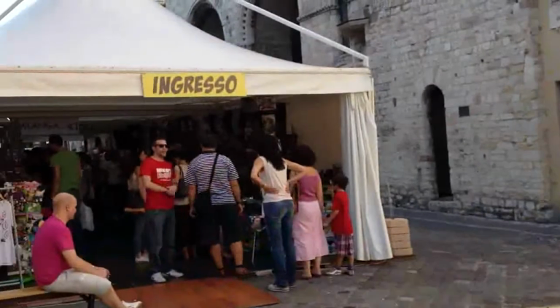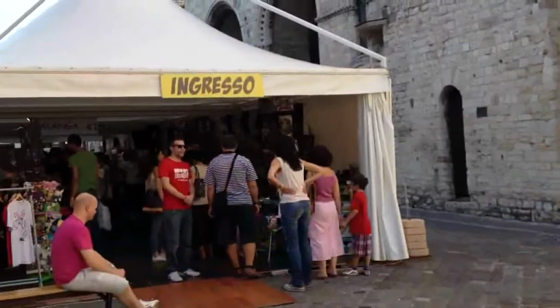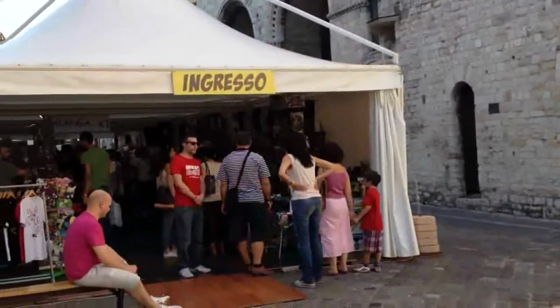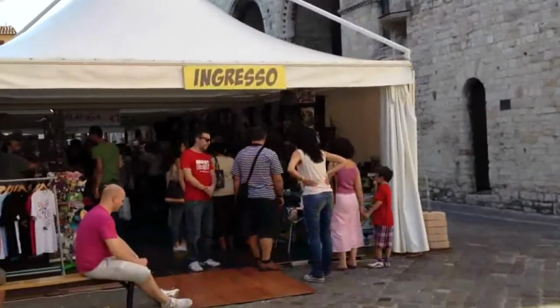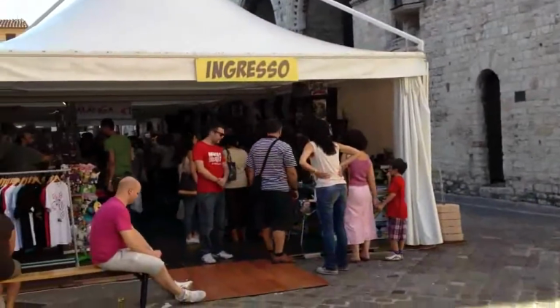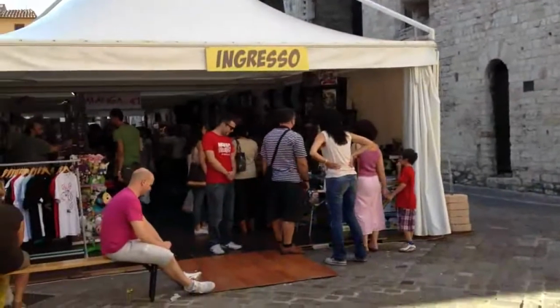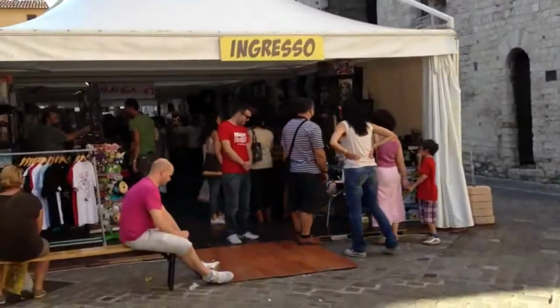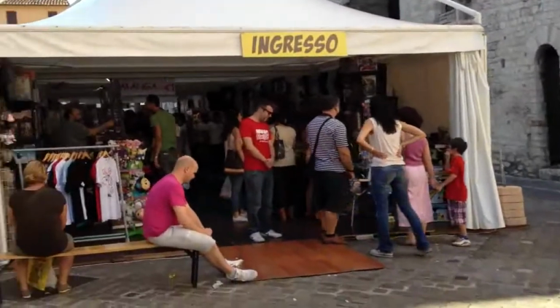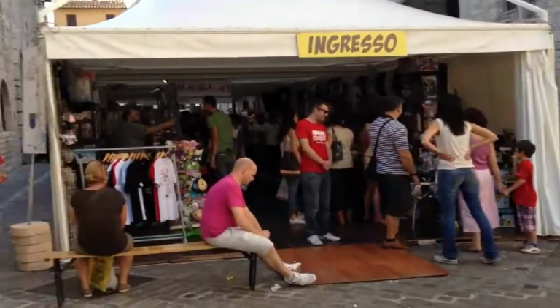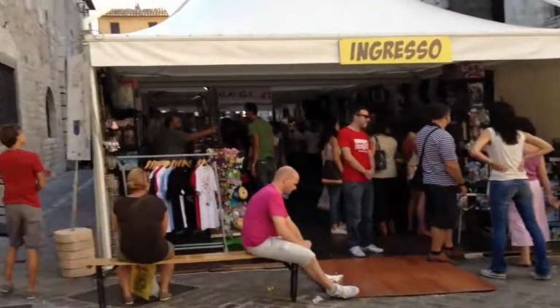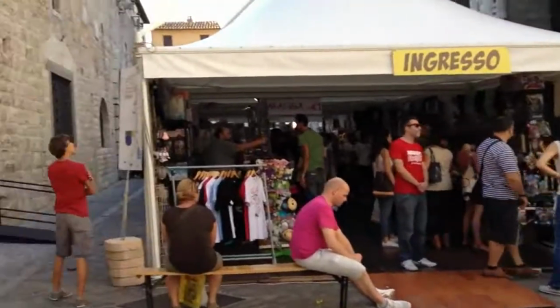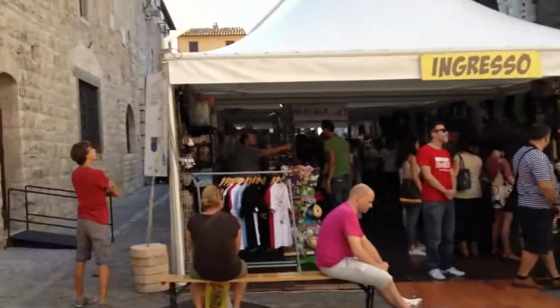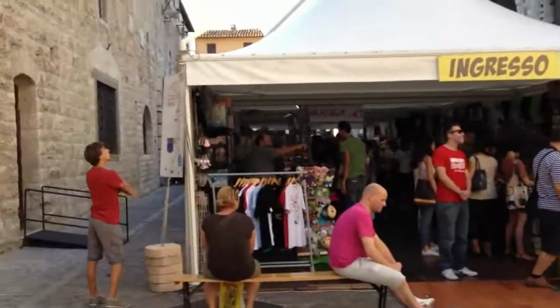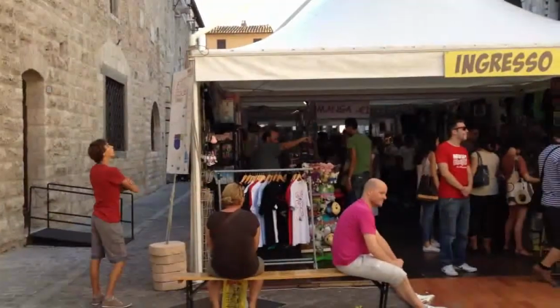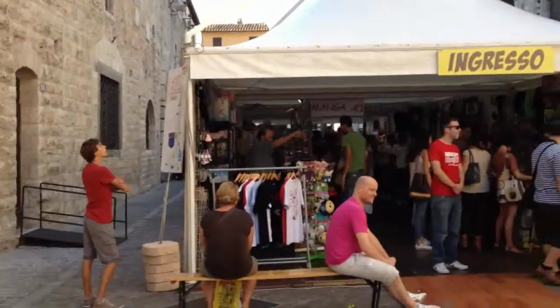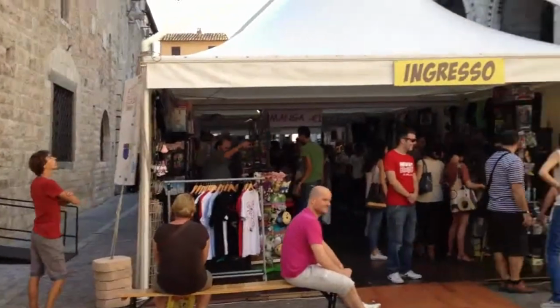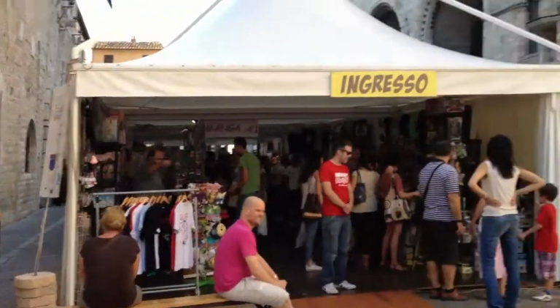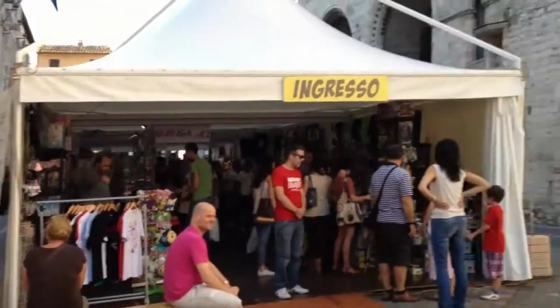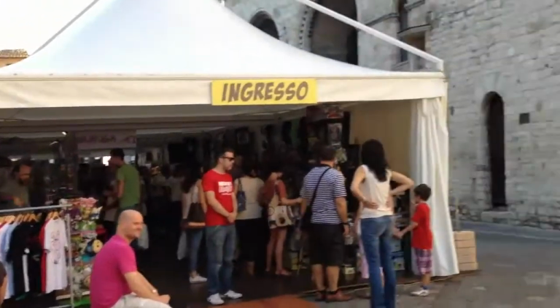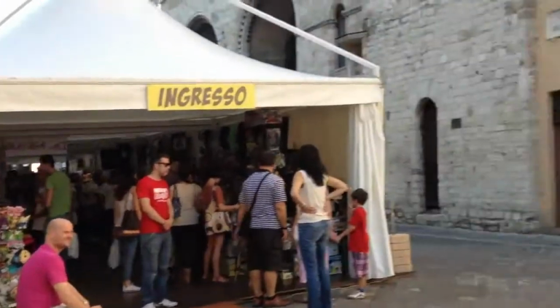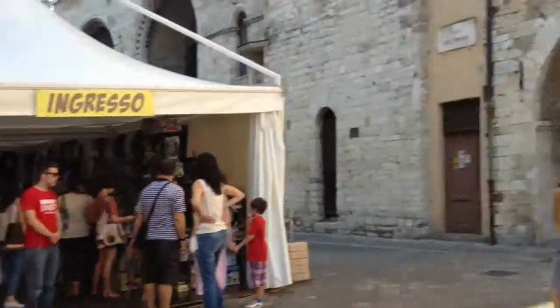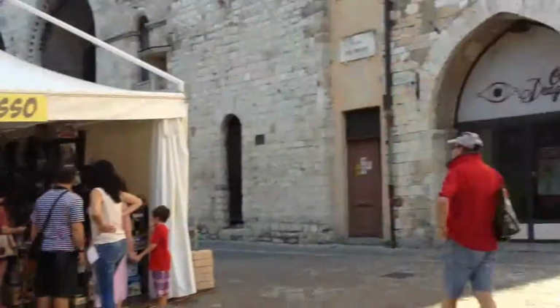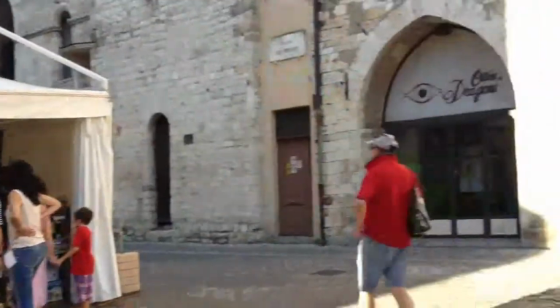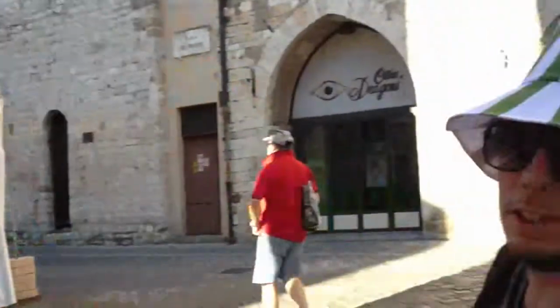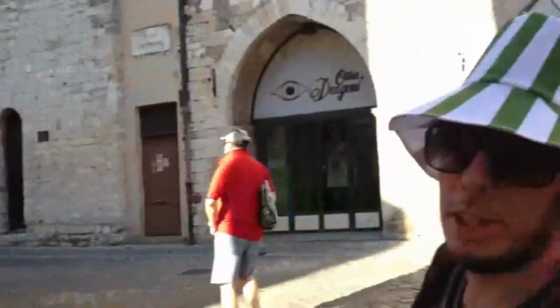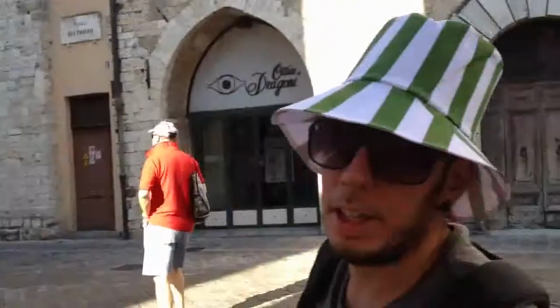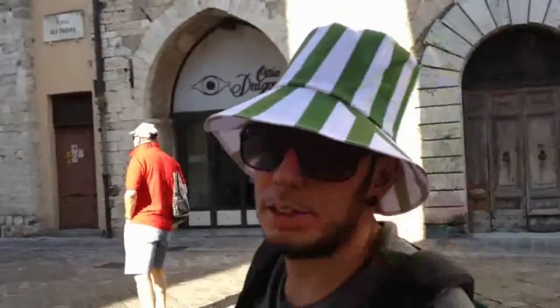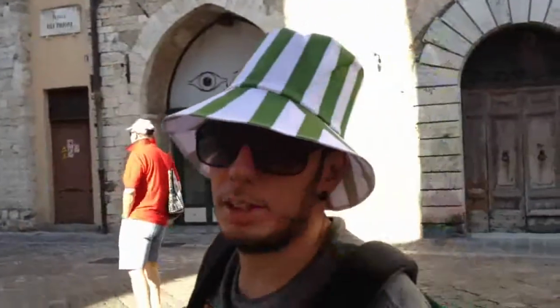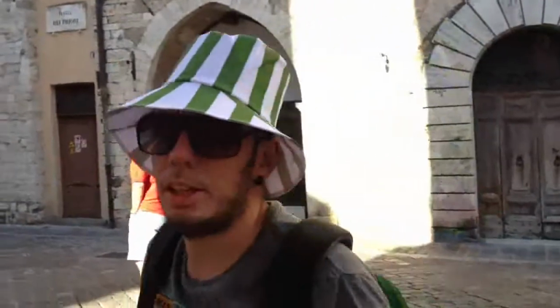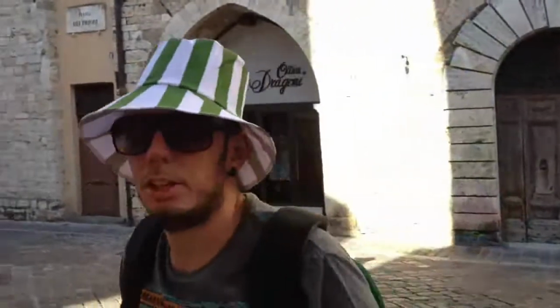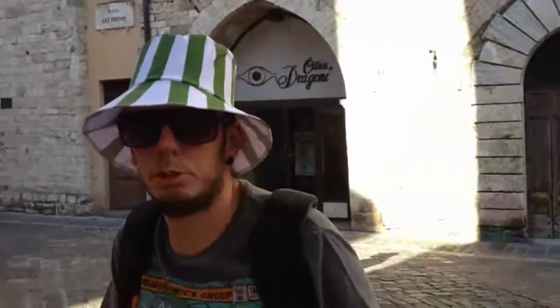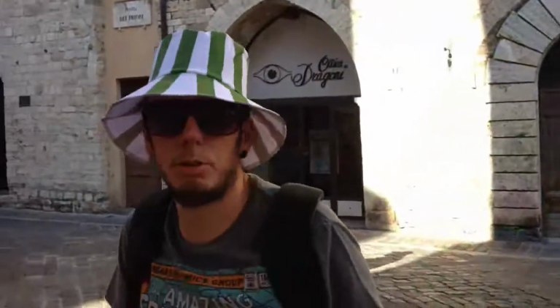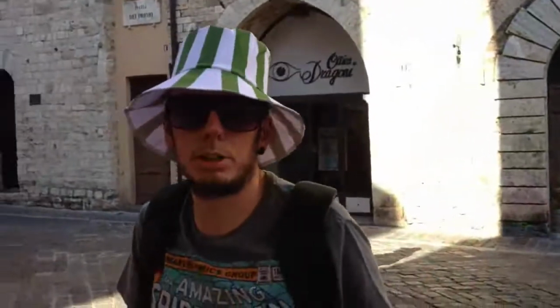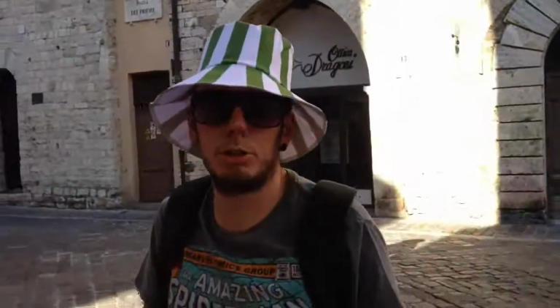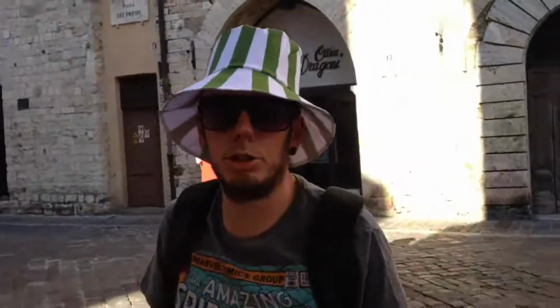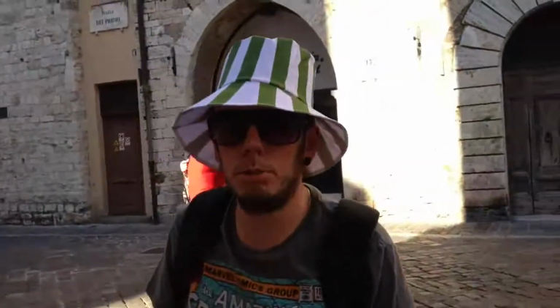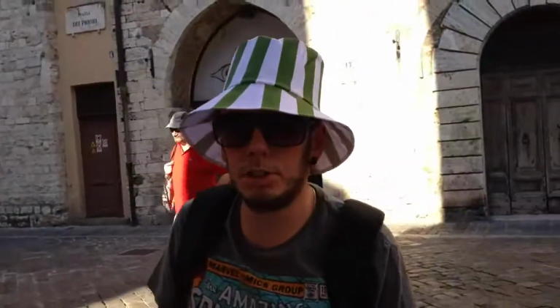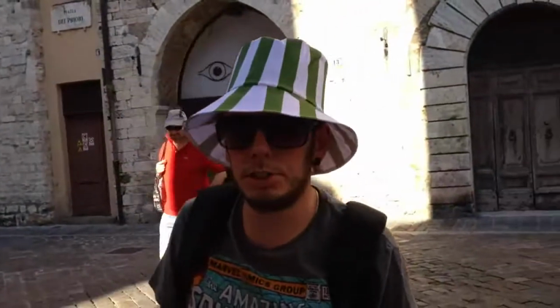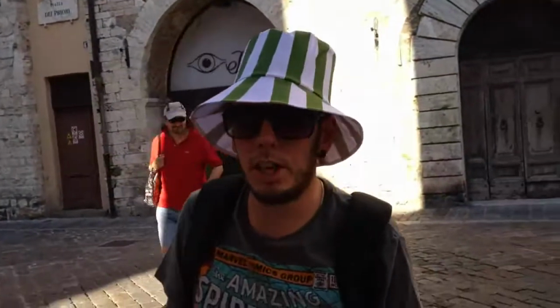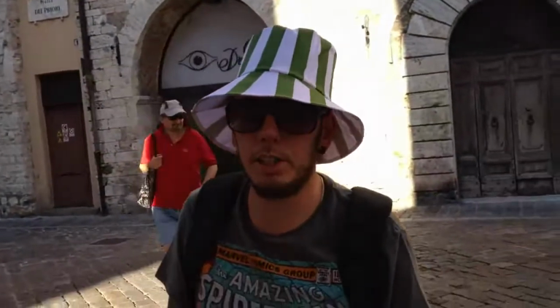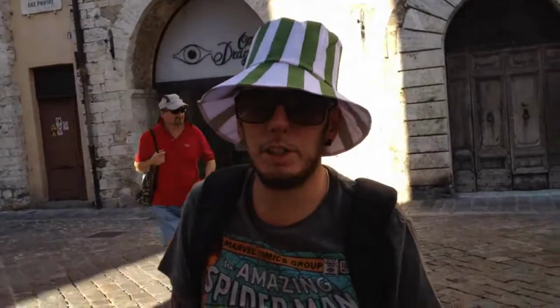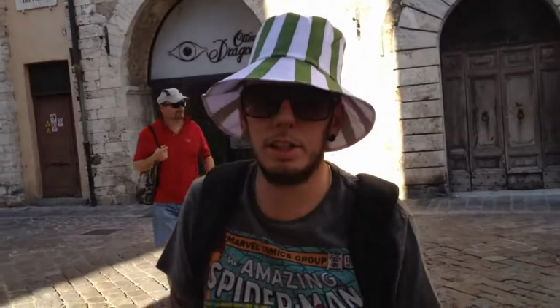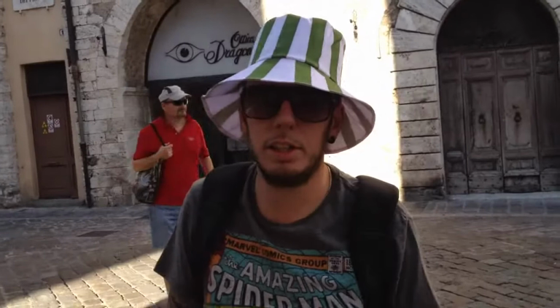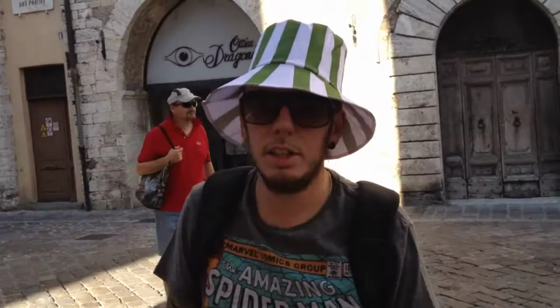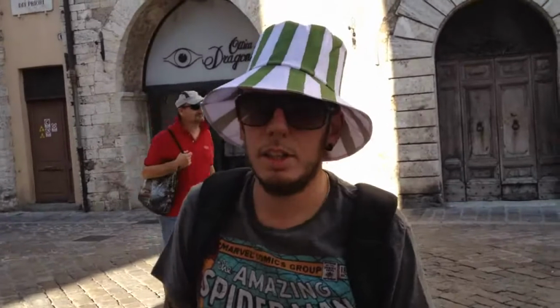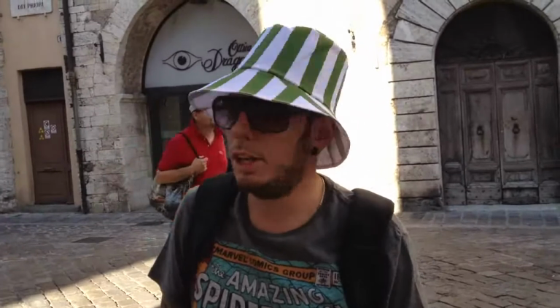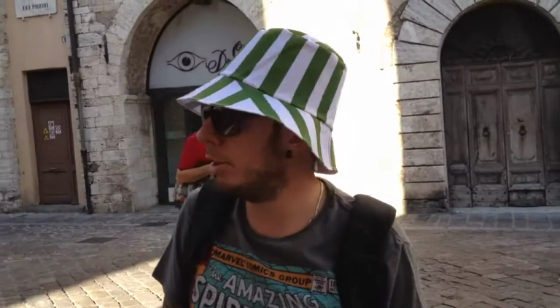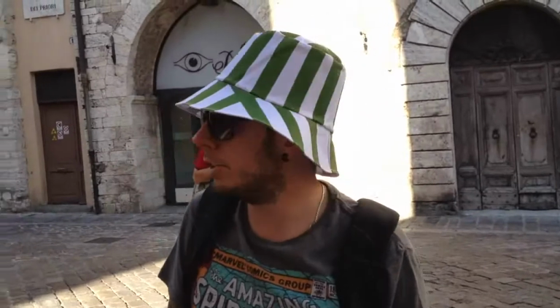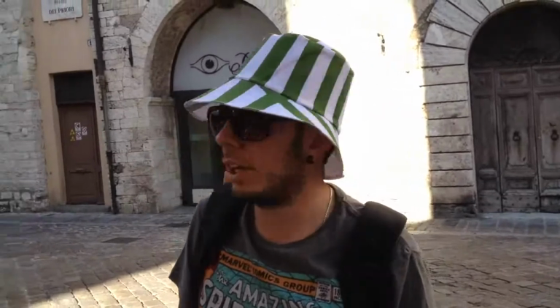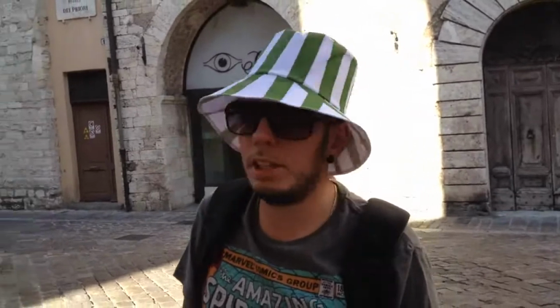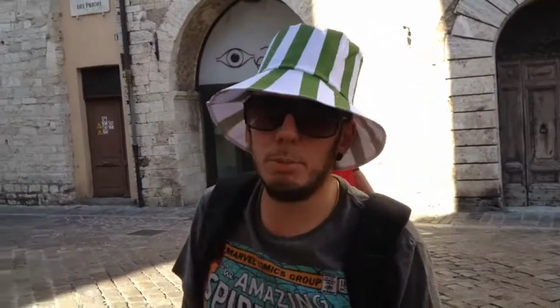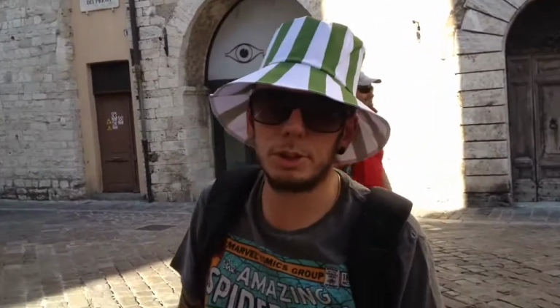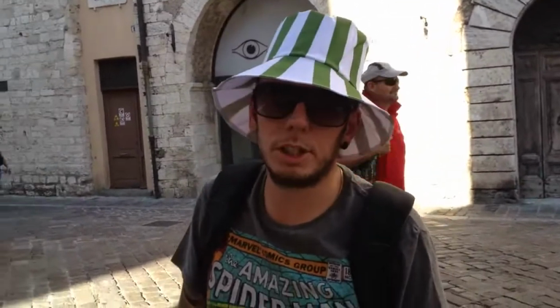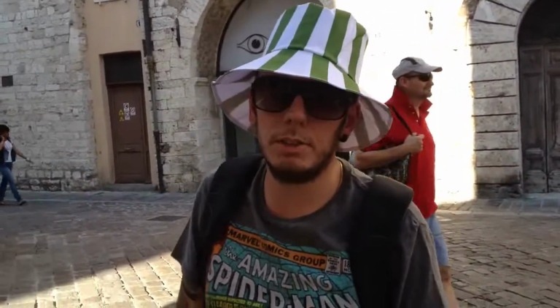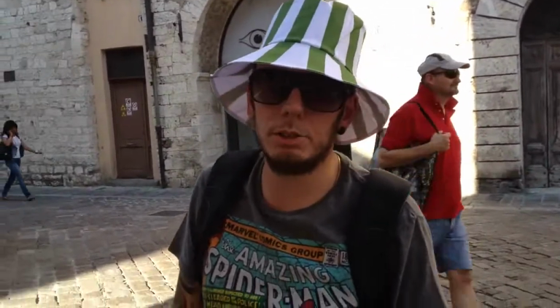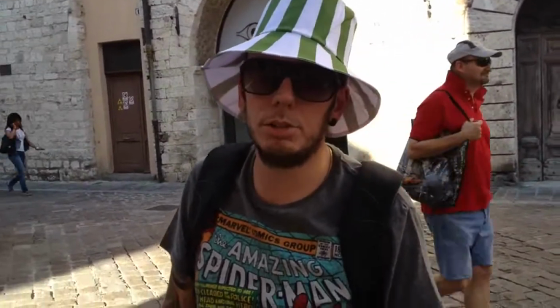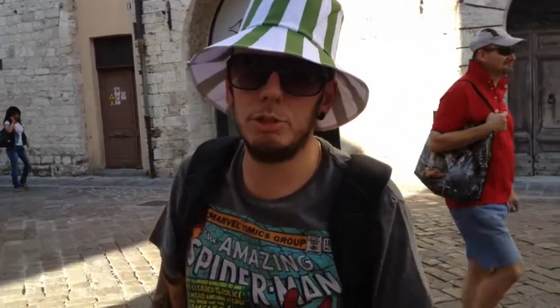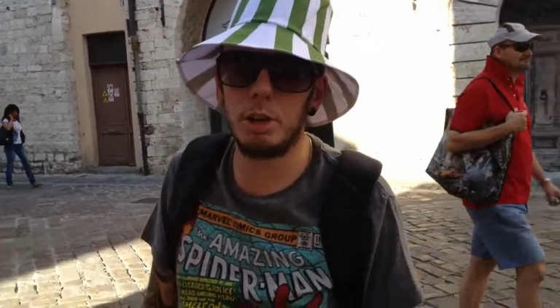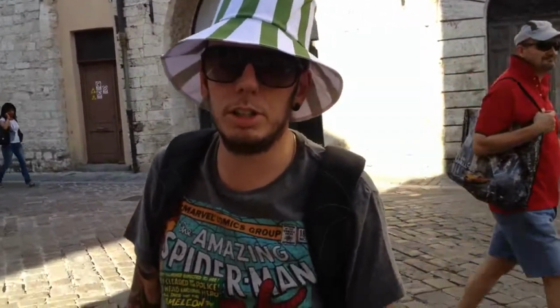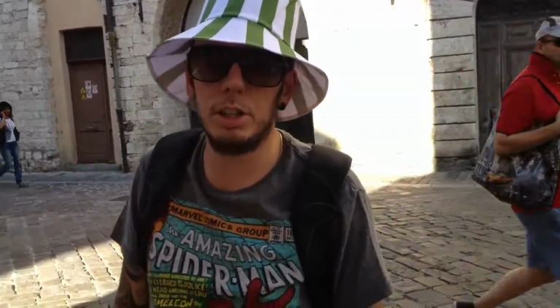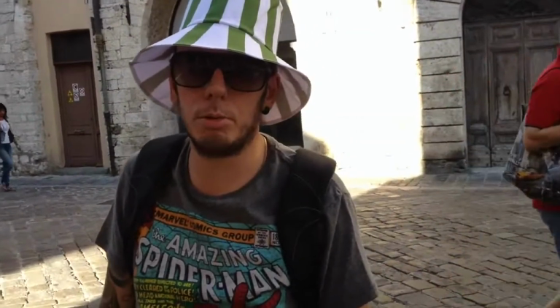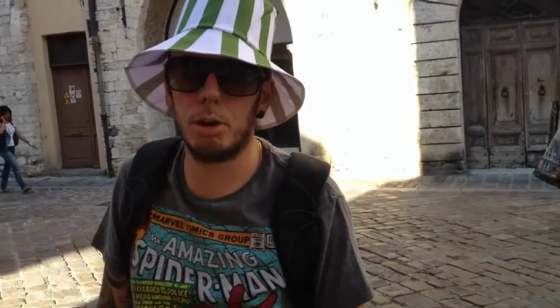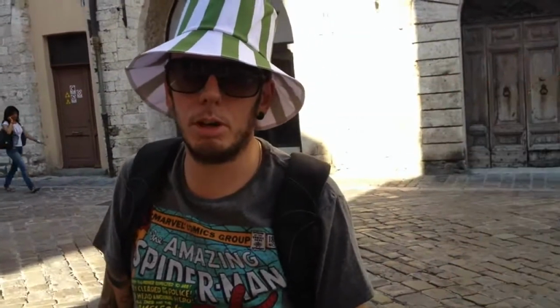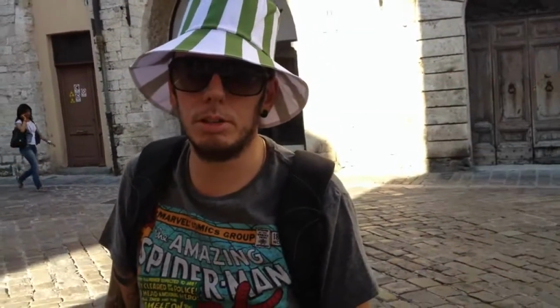Ci sono dei manga, ci sono magliette, 4-5 stand e due stand dimostrativi su dei giochi di ruolo.